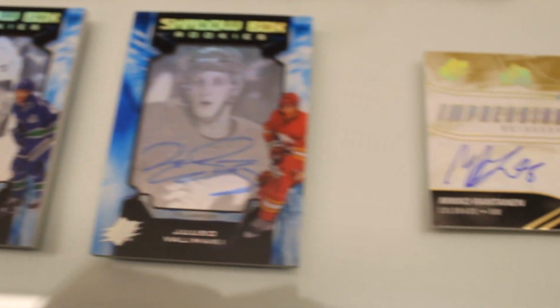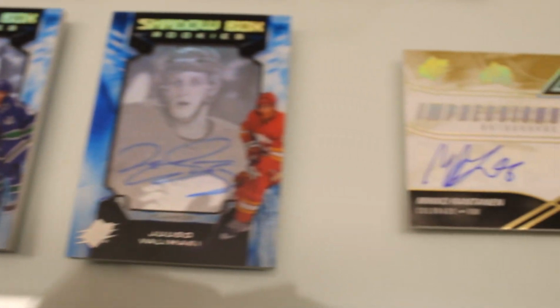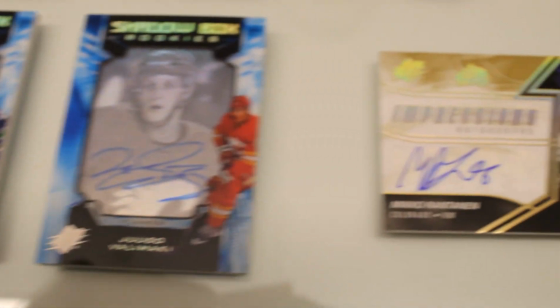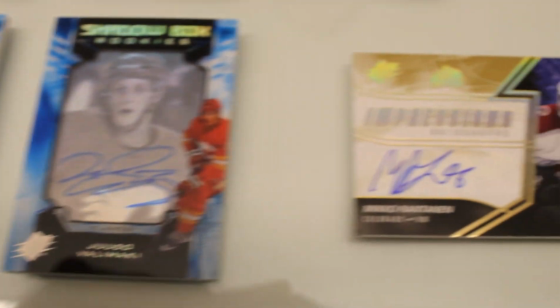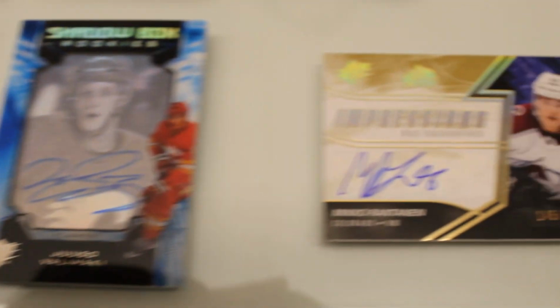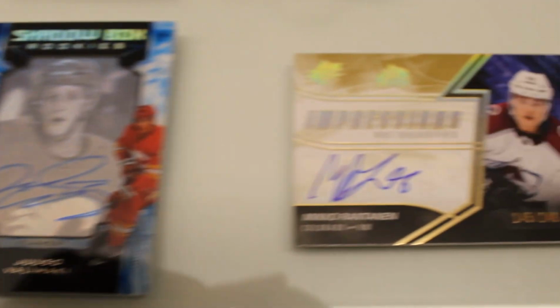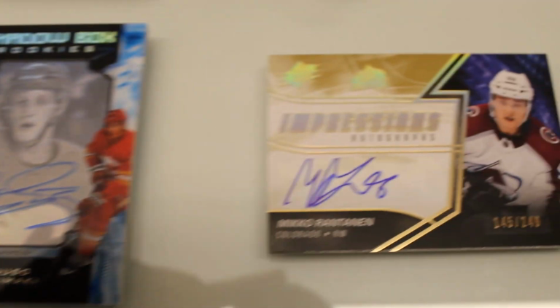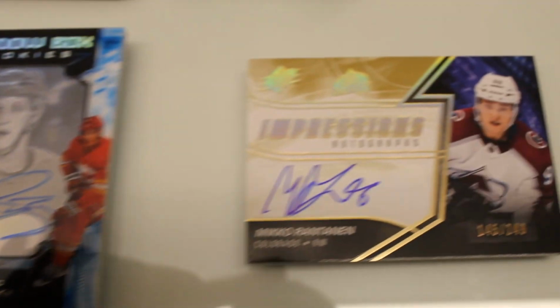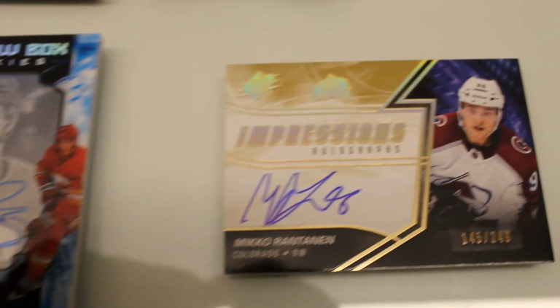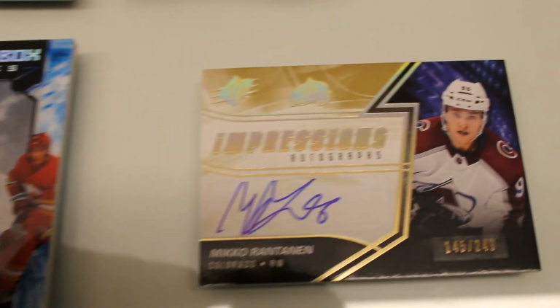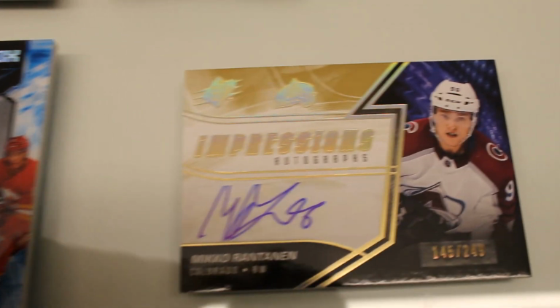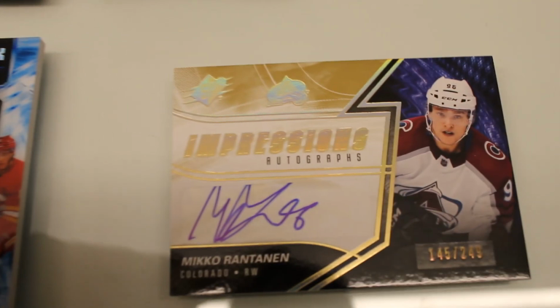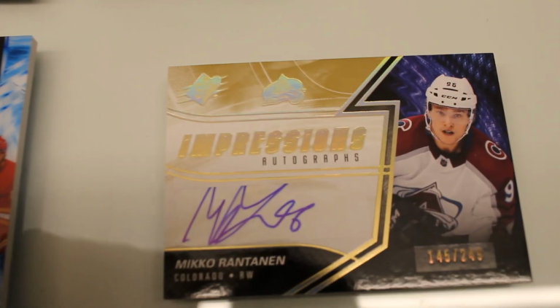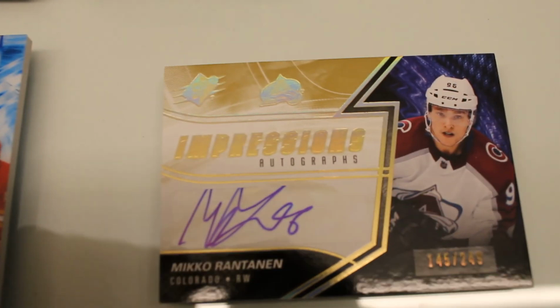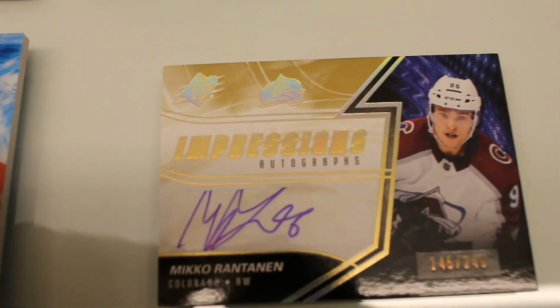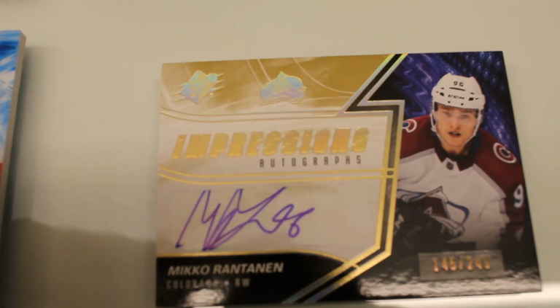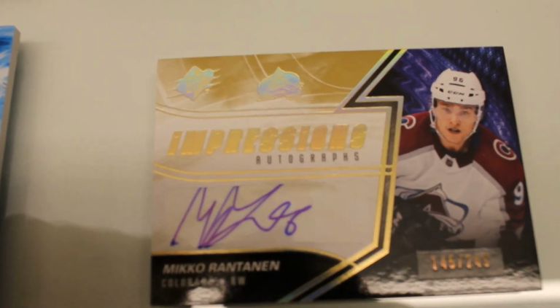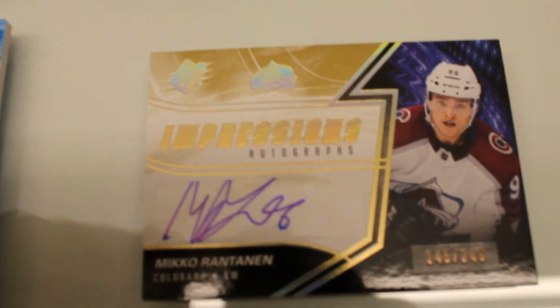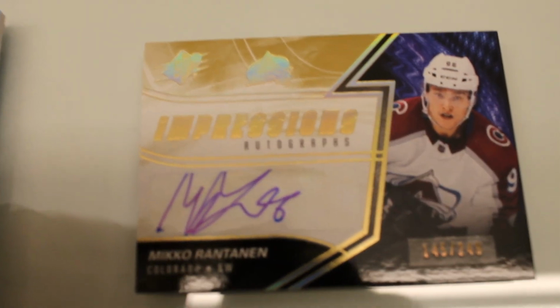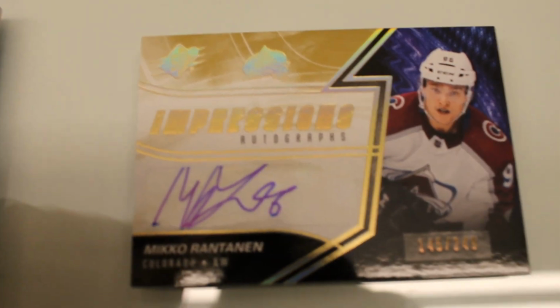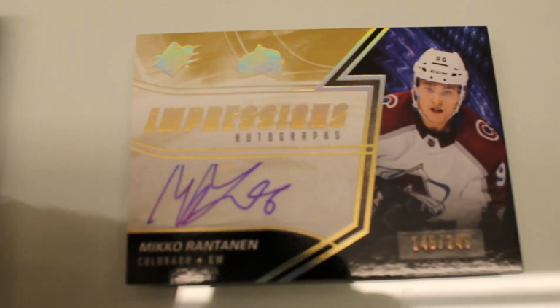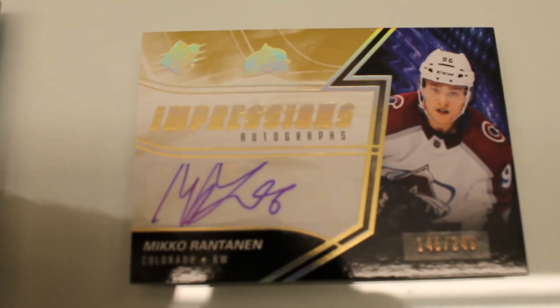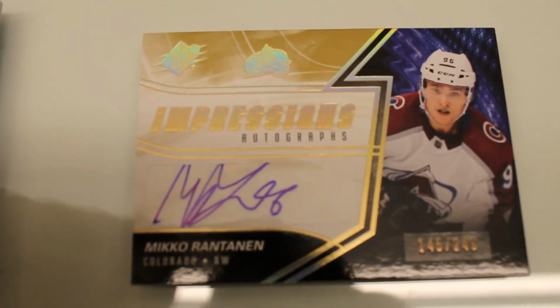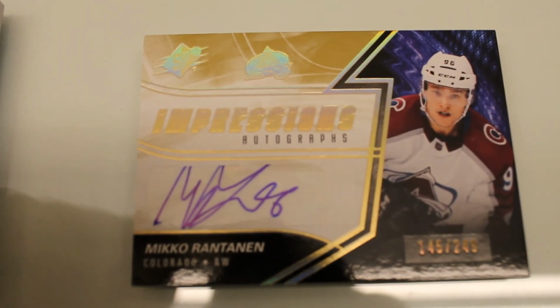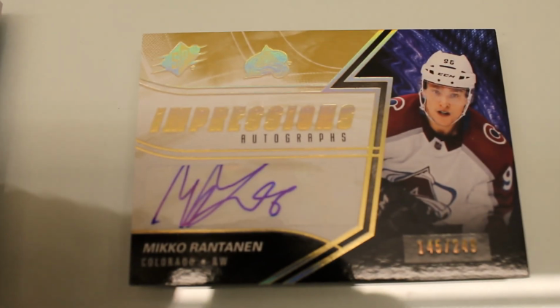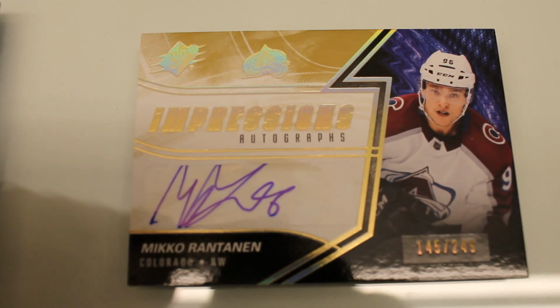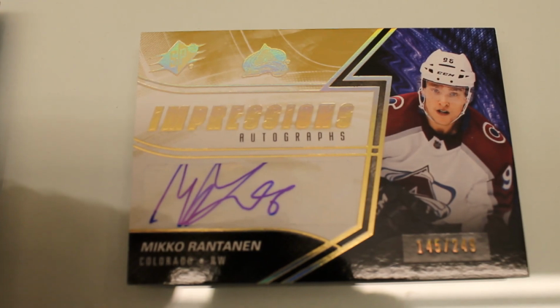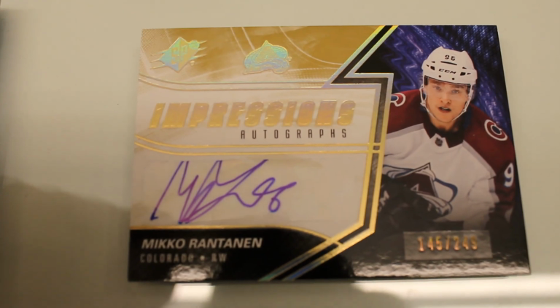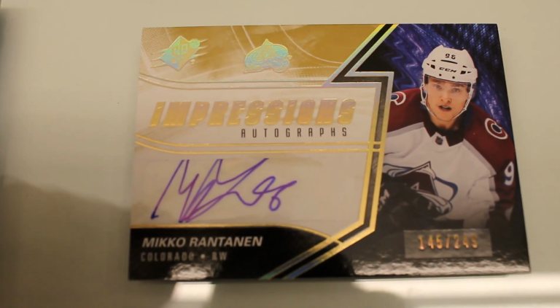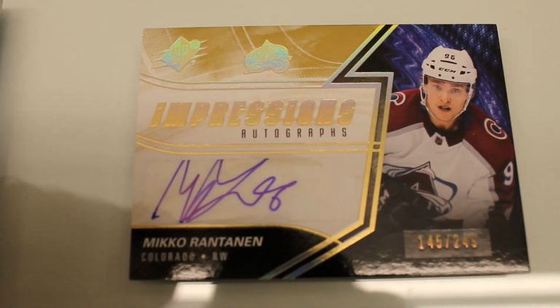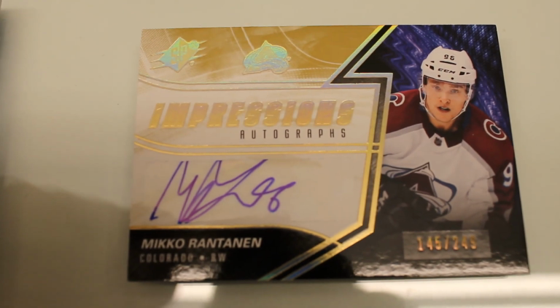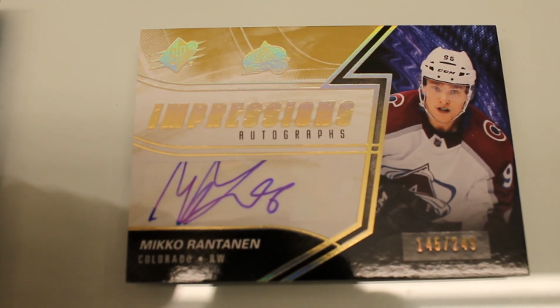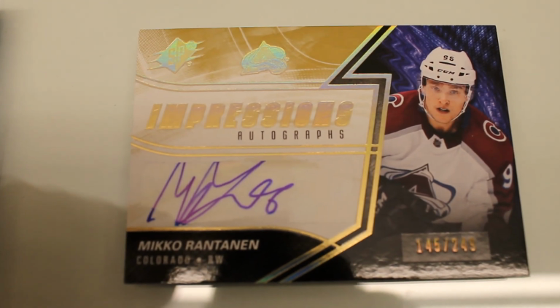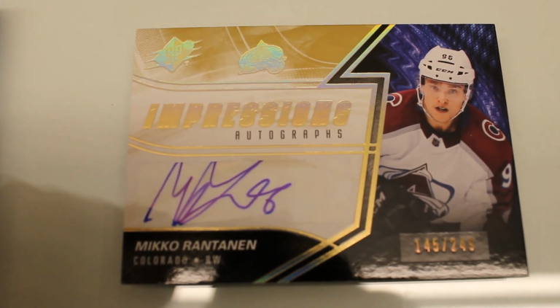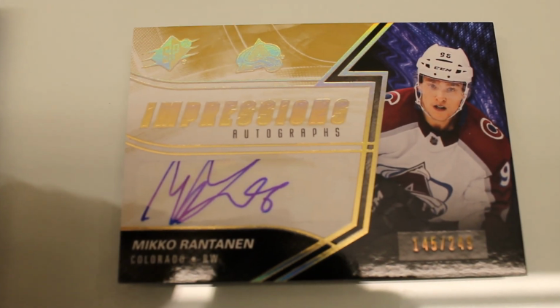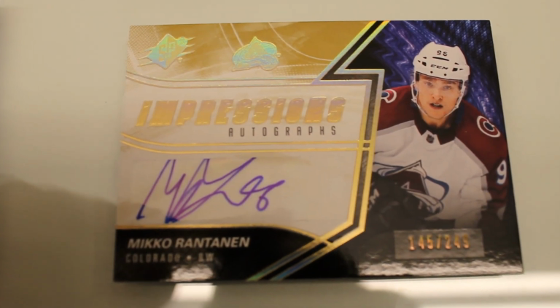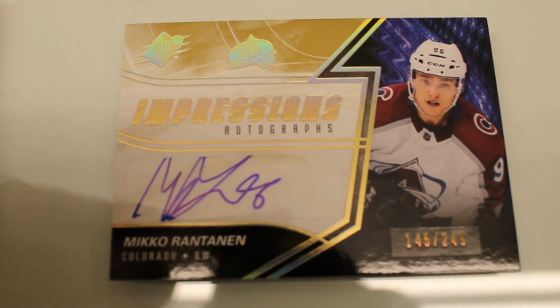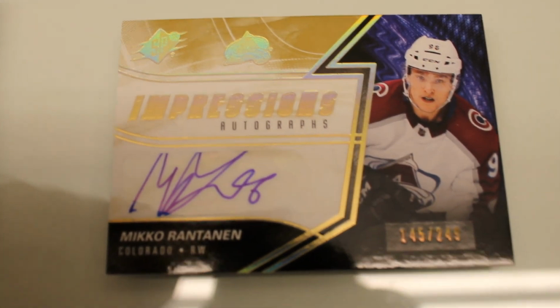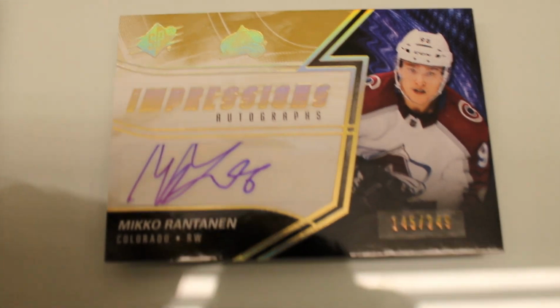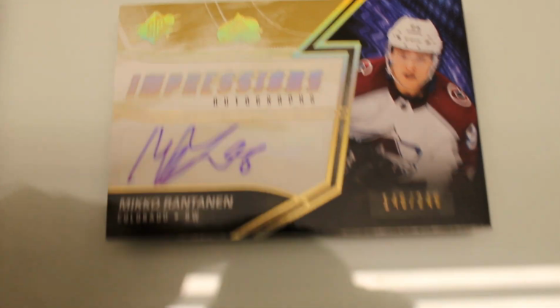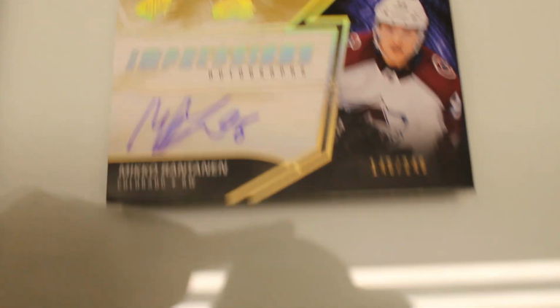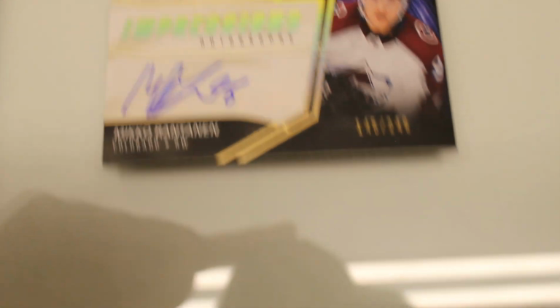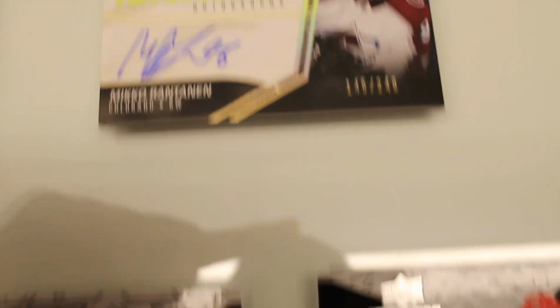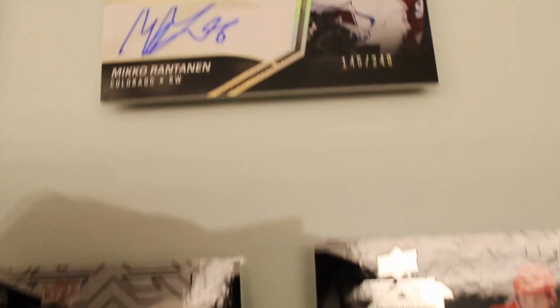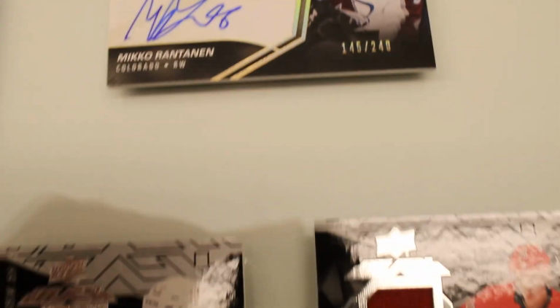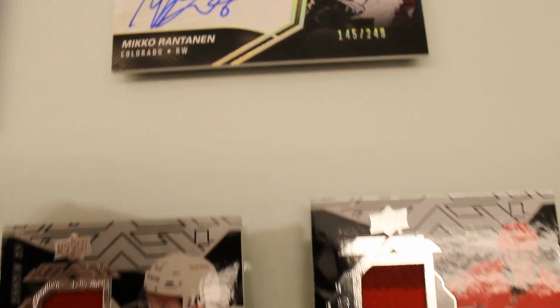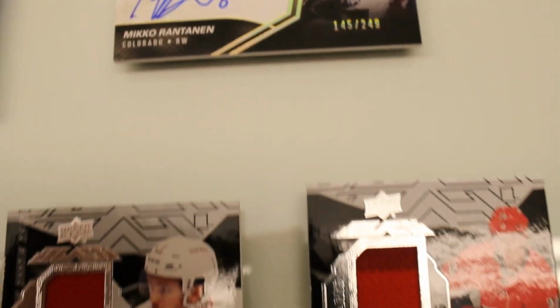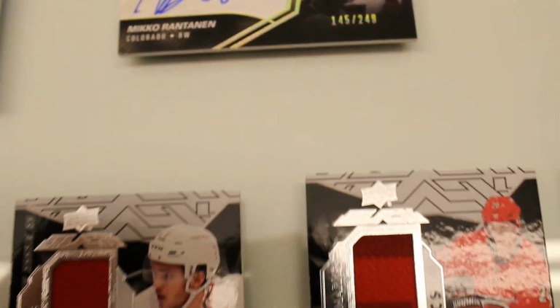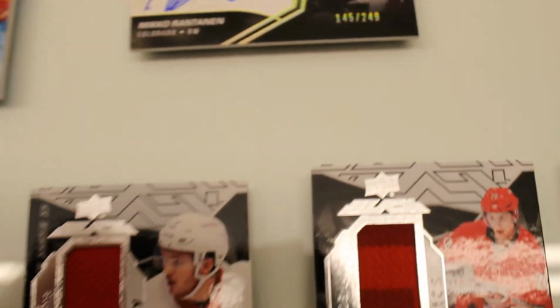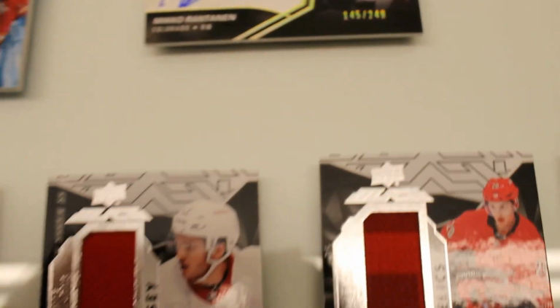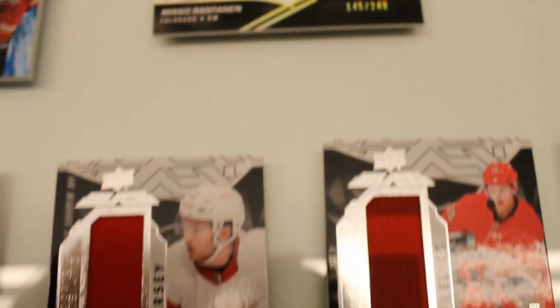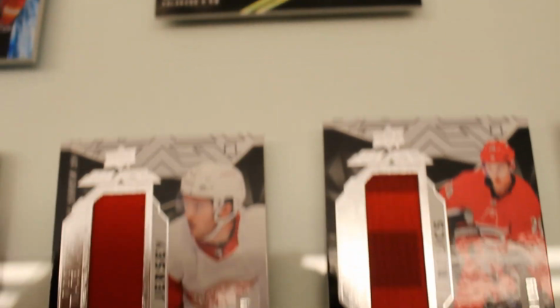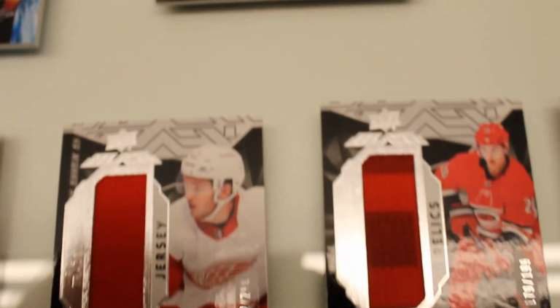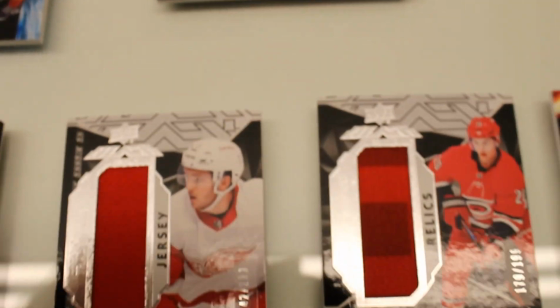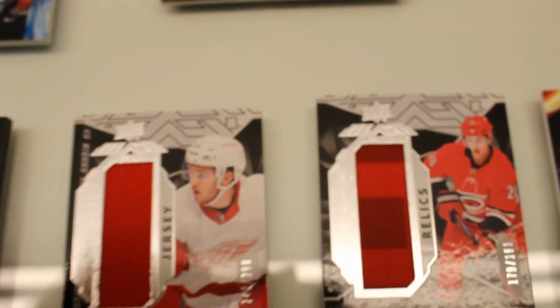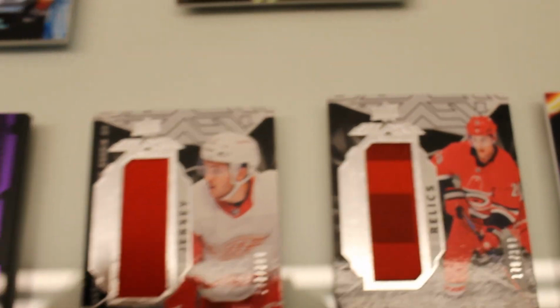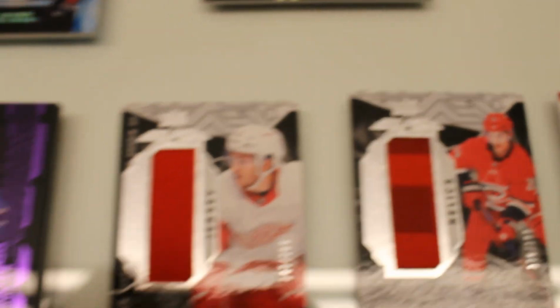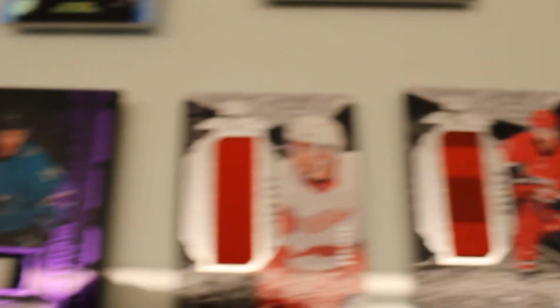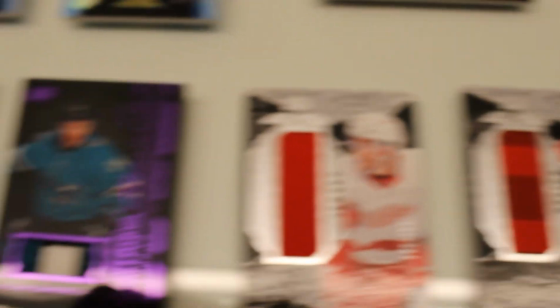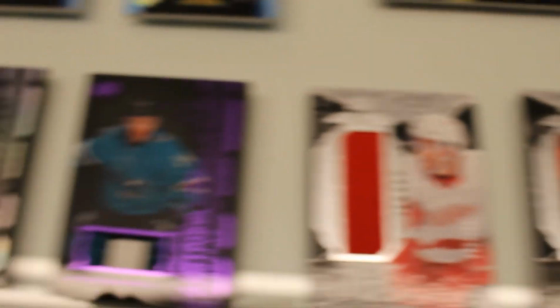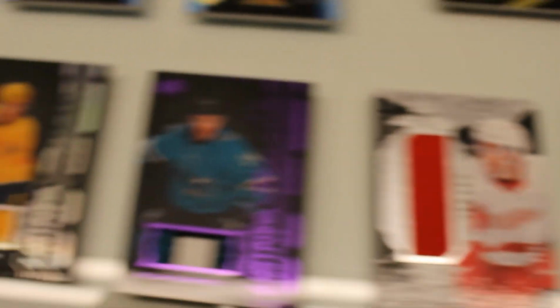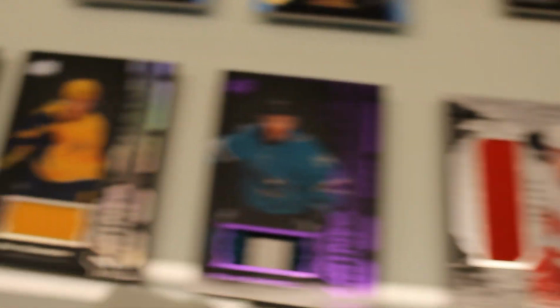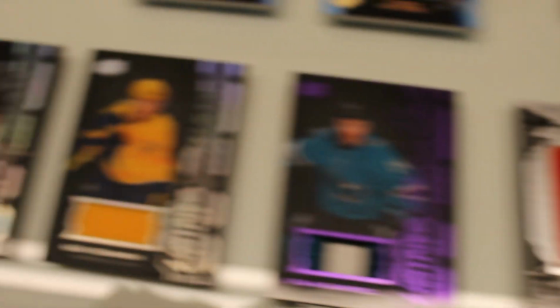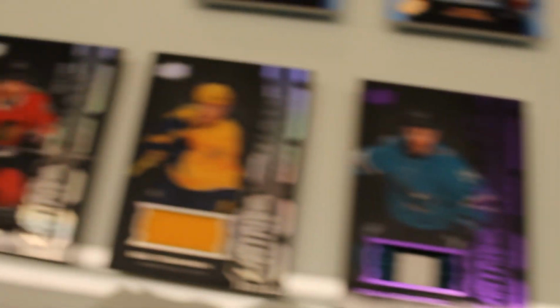This is one of our other auto inserts, Impressions Autos. Lots of big signers in that insert.